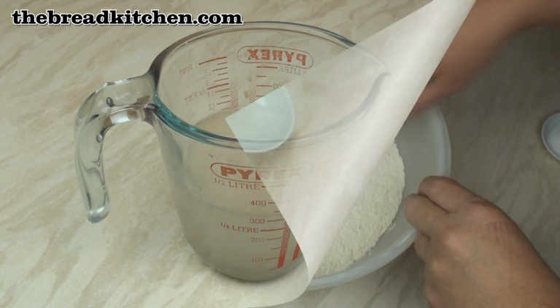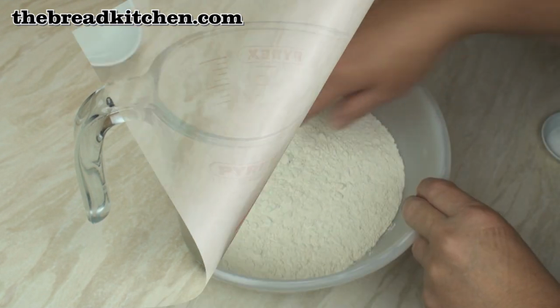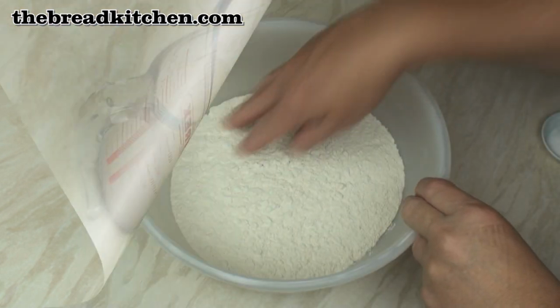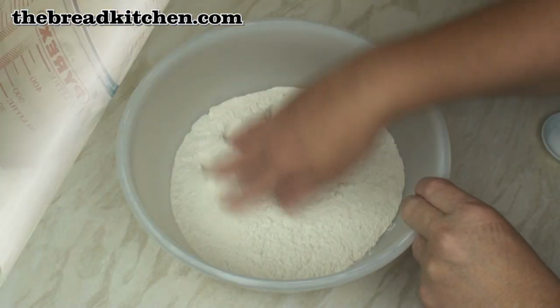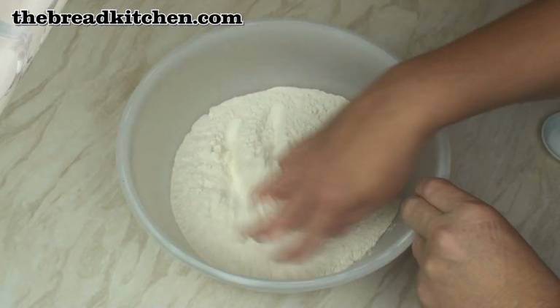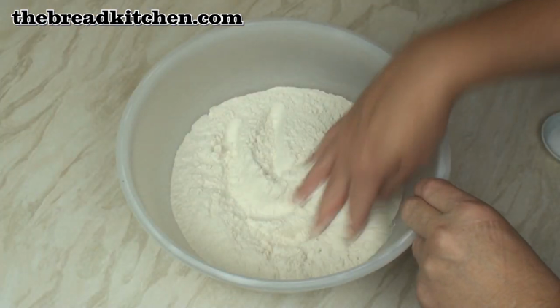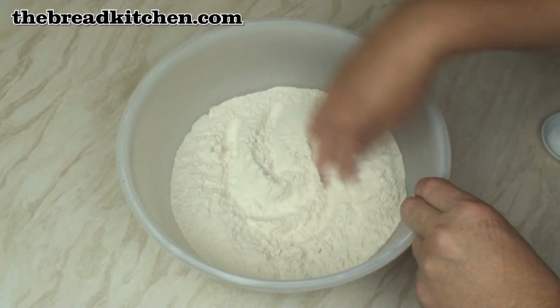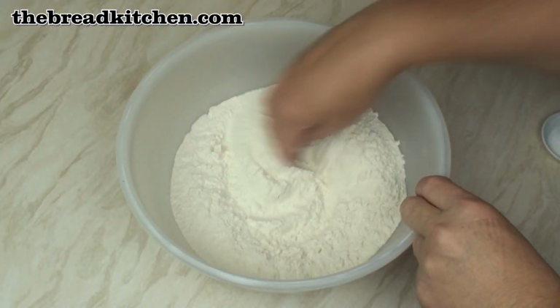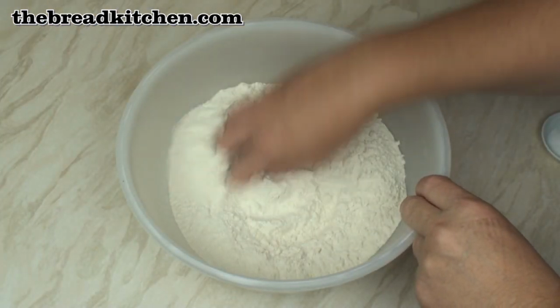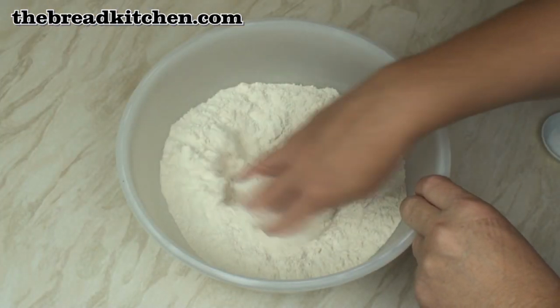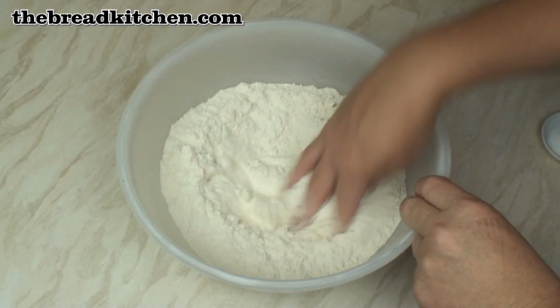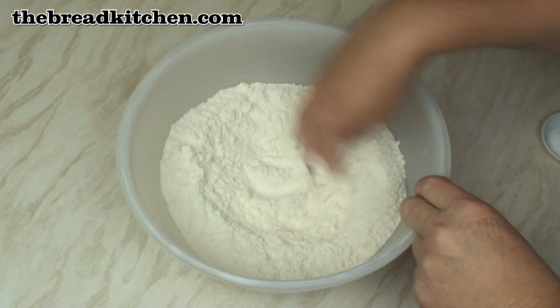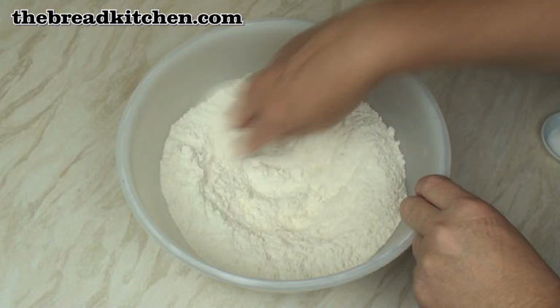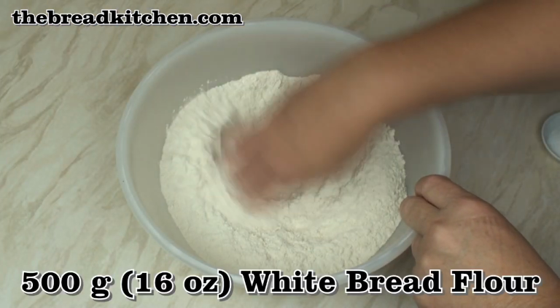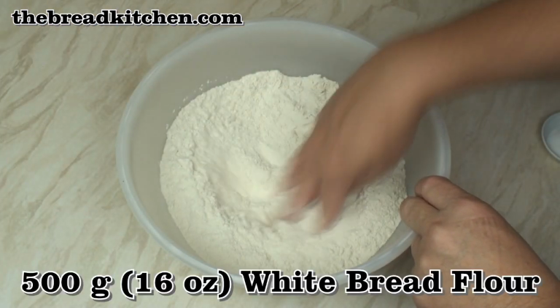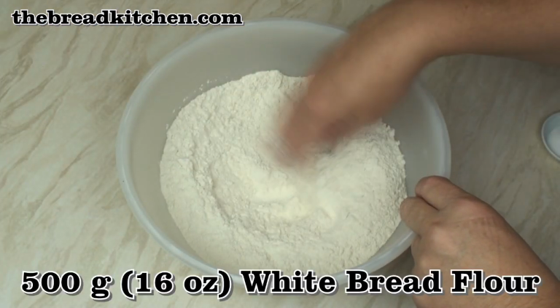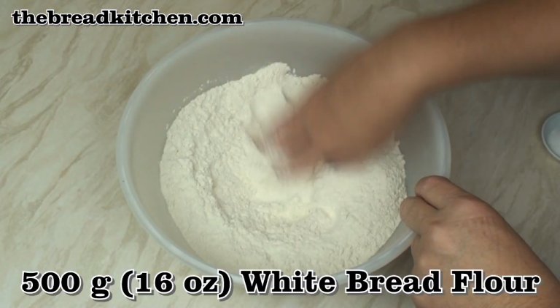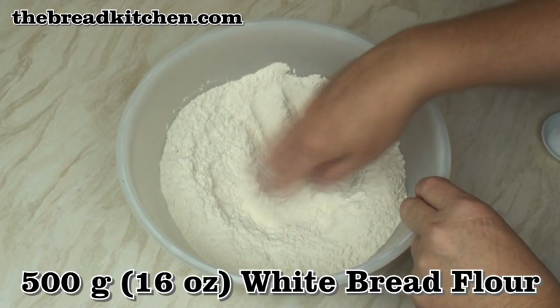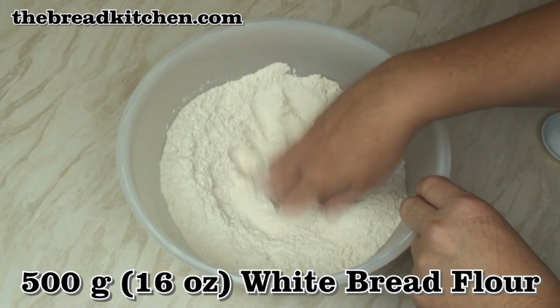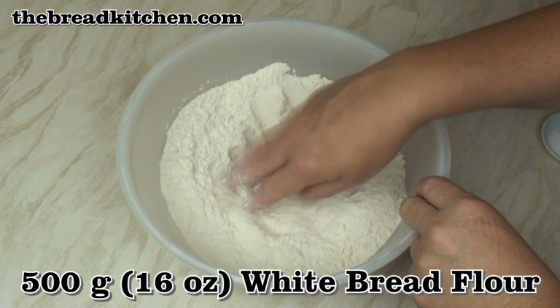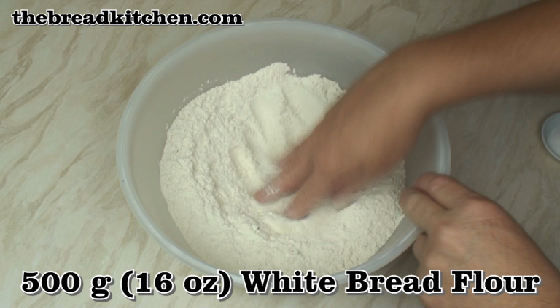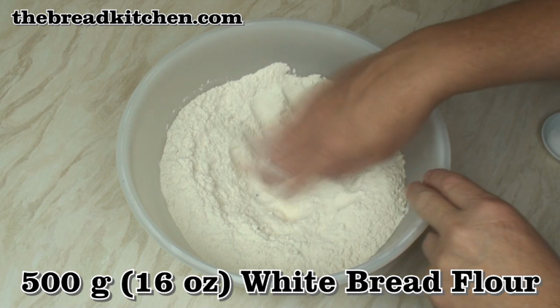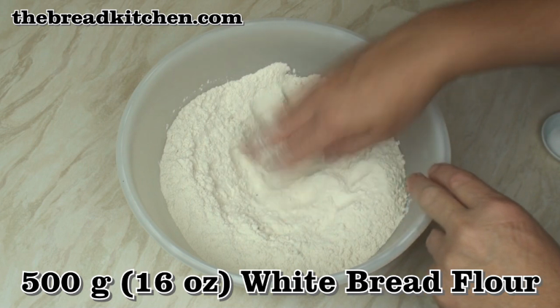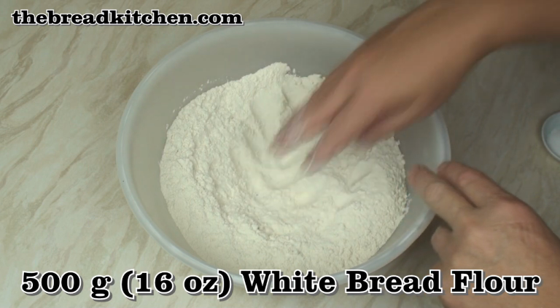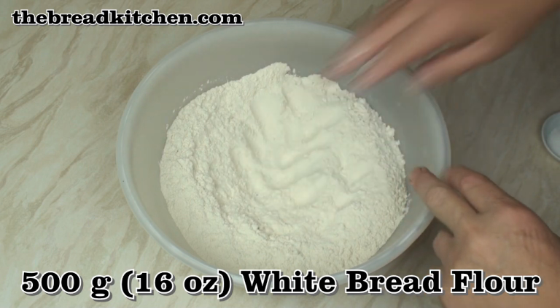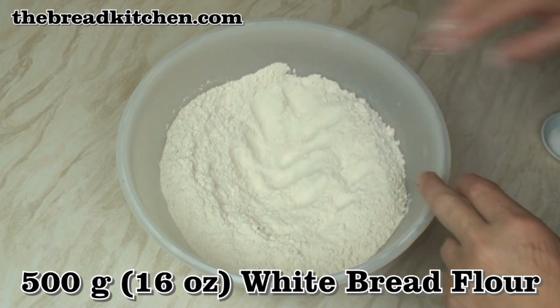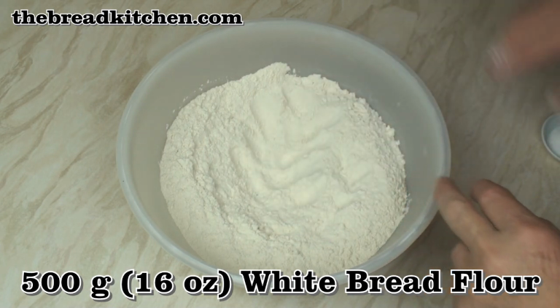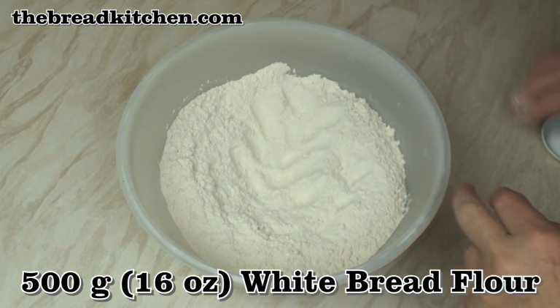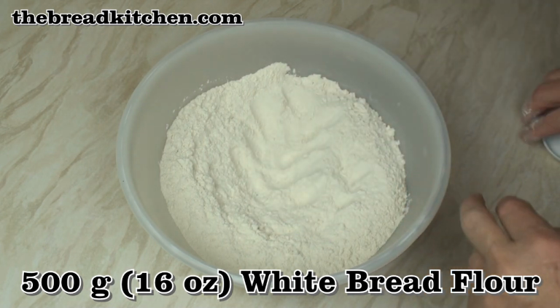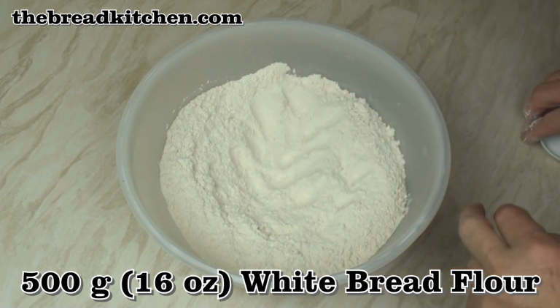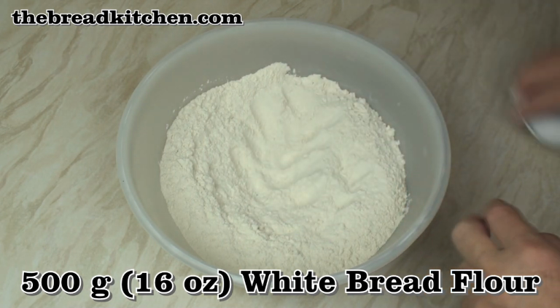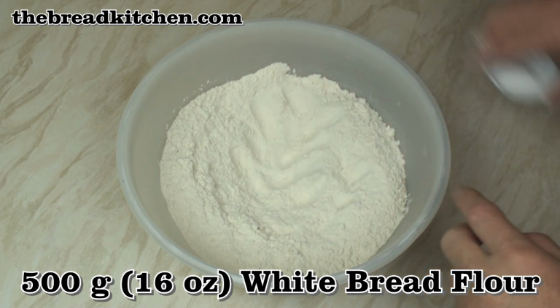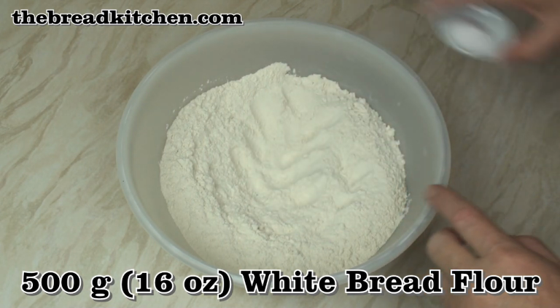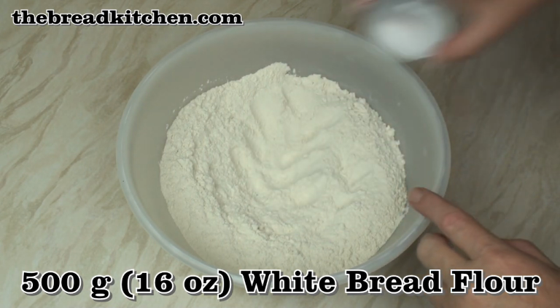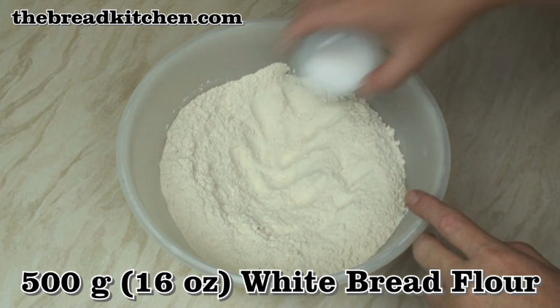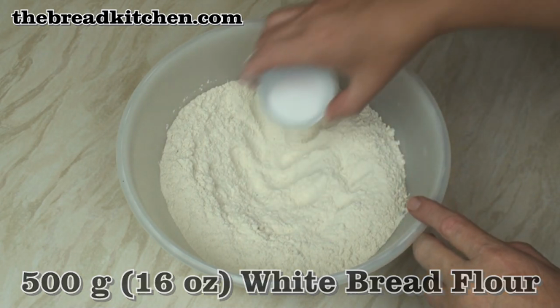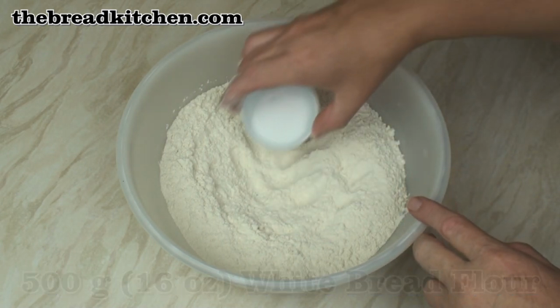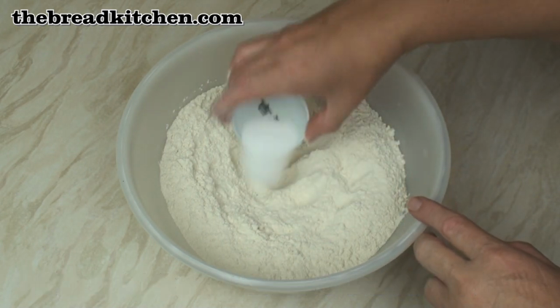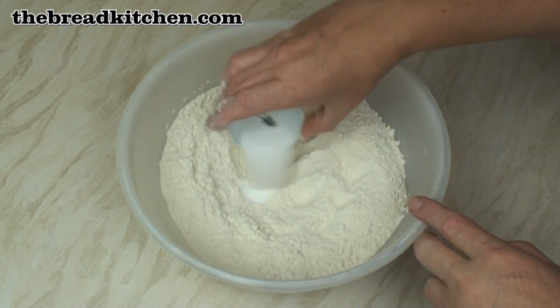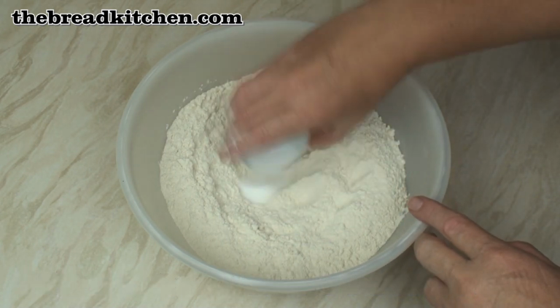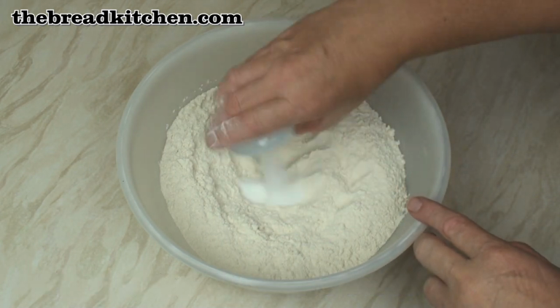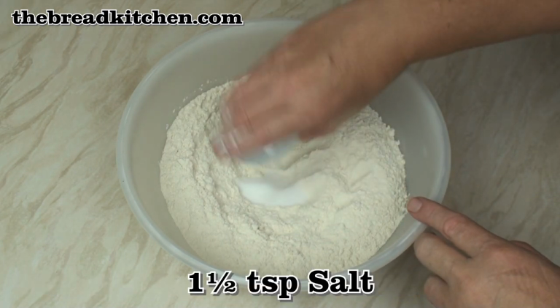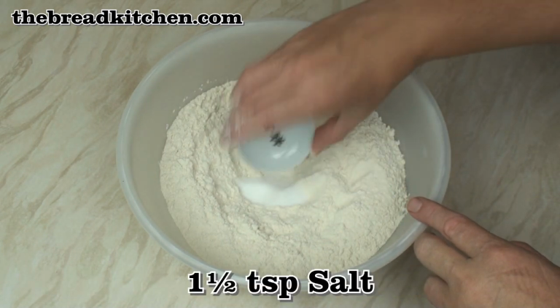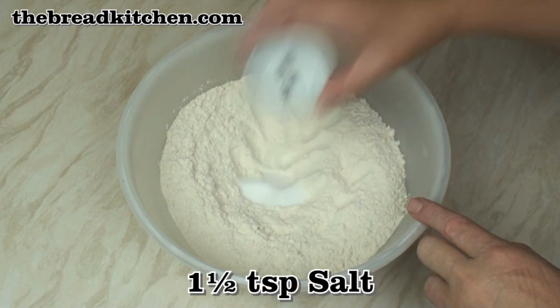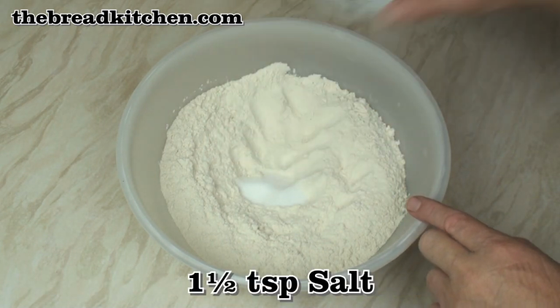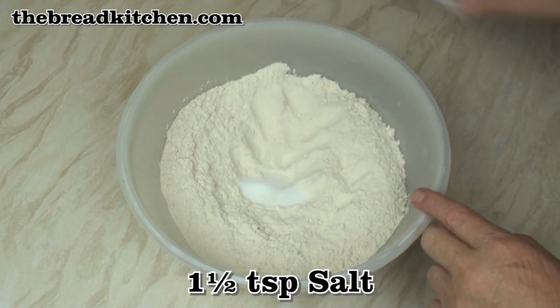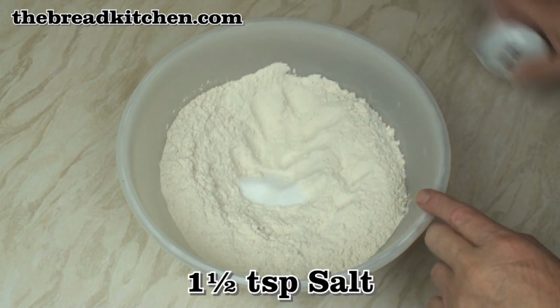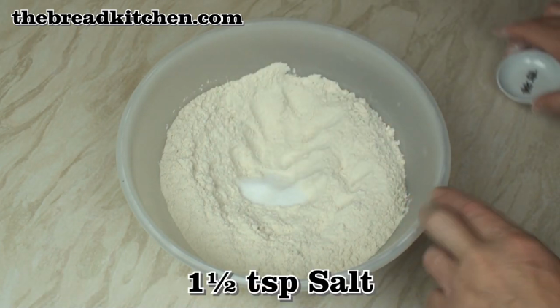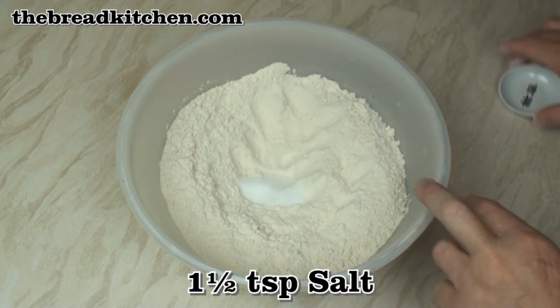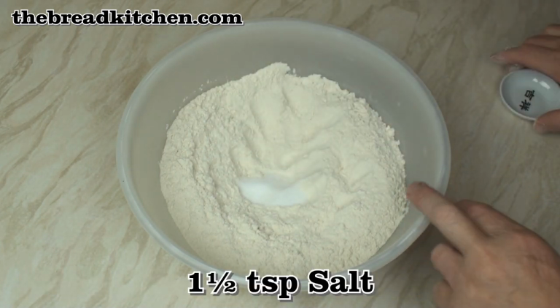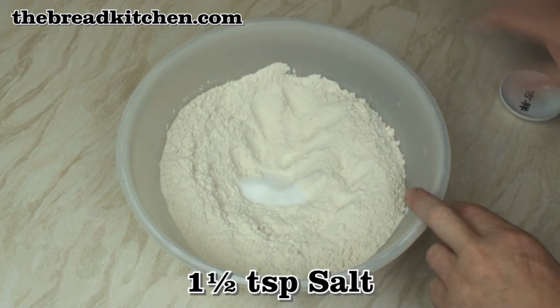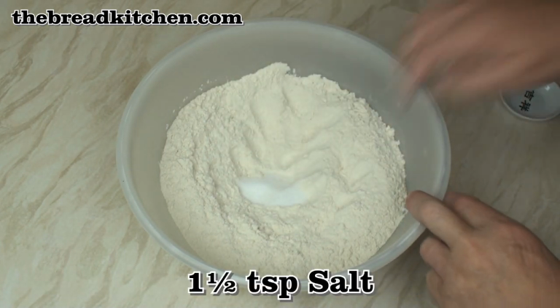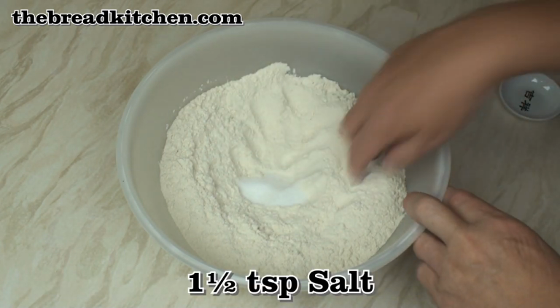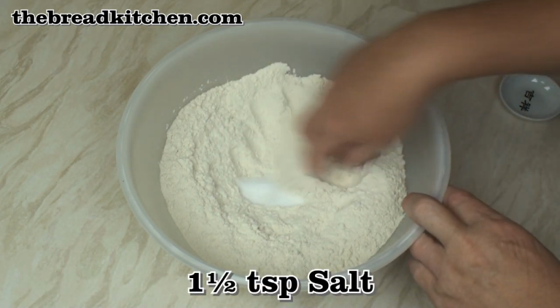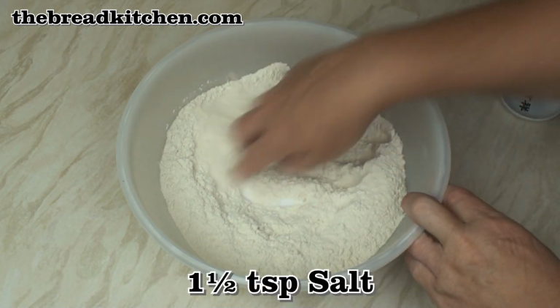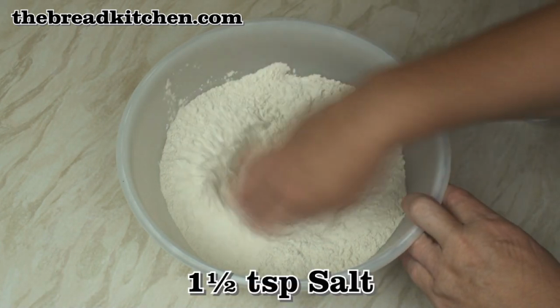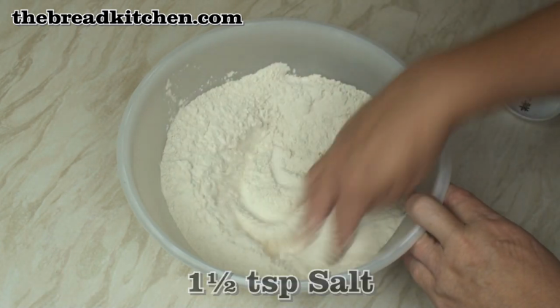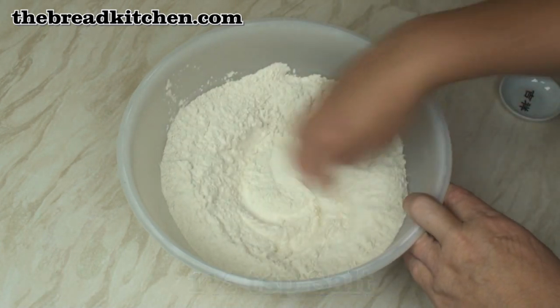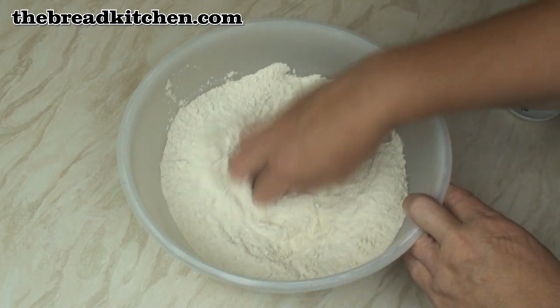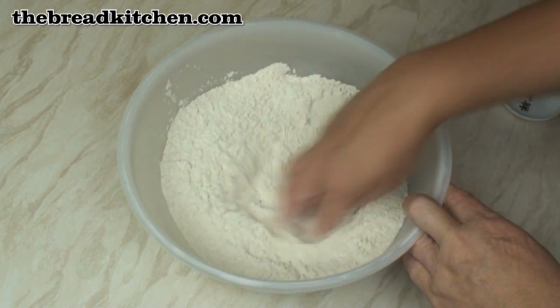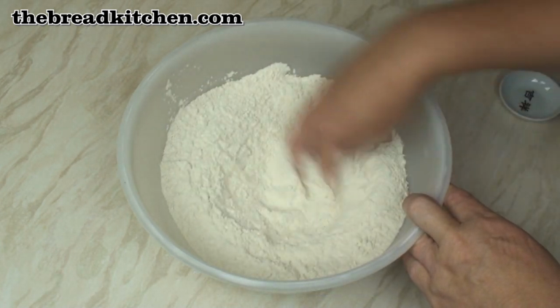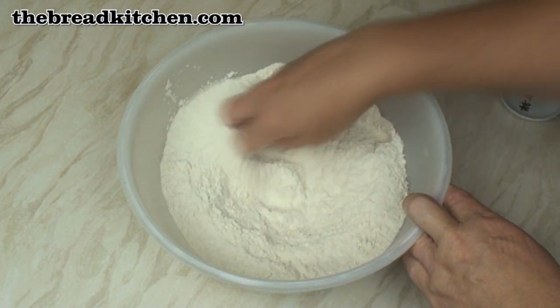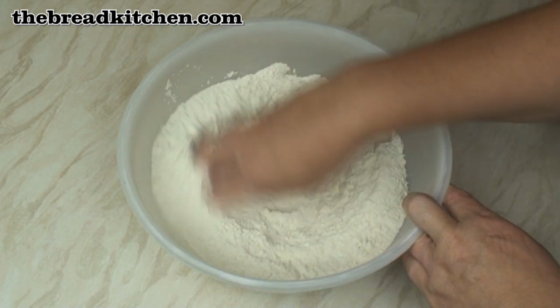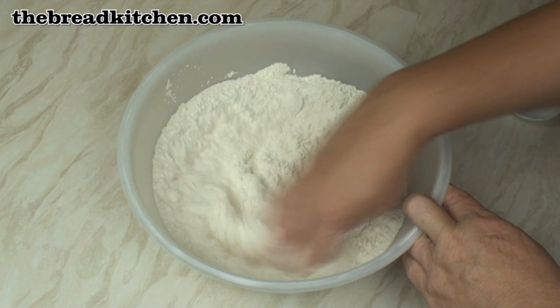In this bowl I've got 500 grams of a good strong bread flour. I'm going to add in 1½ teaspoons of salt and mix well.